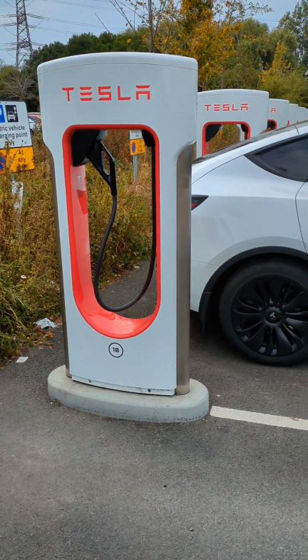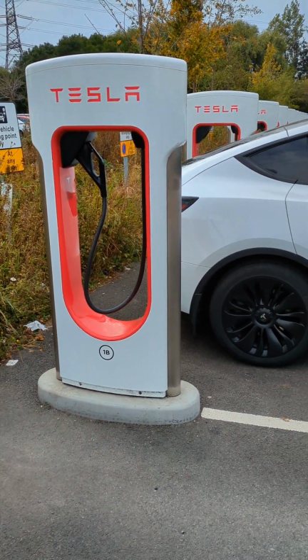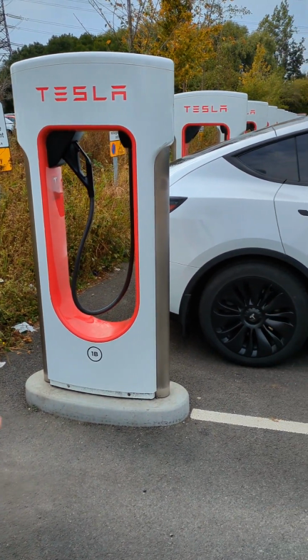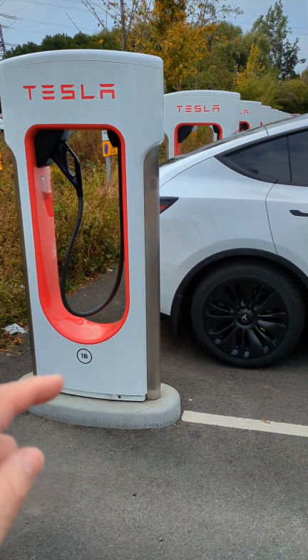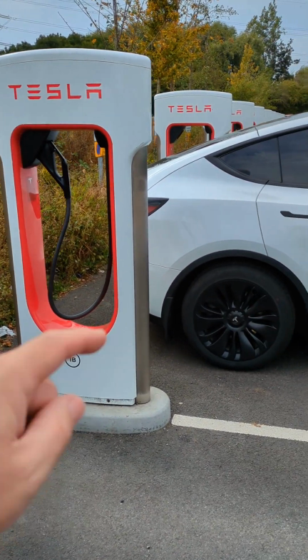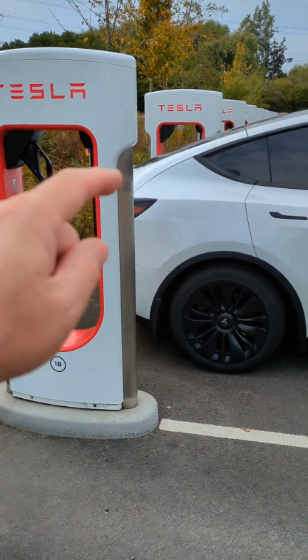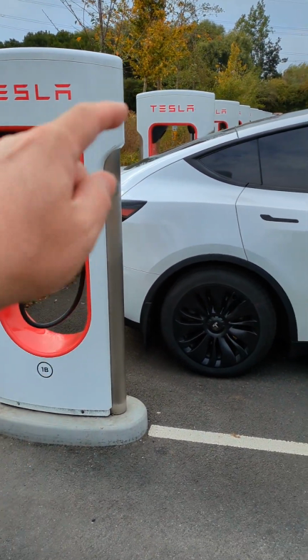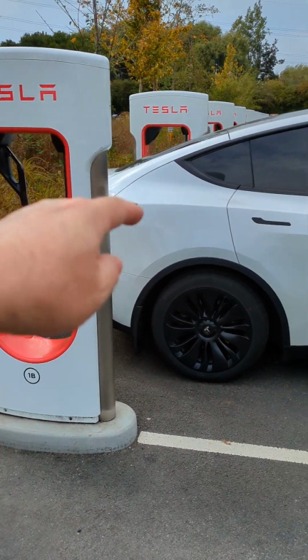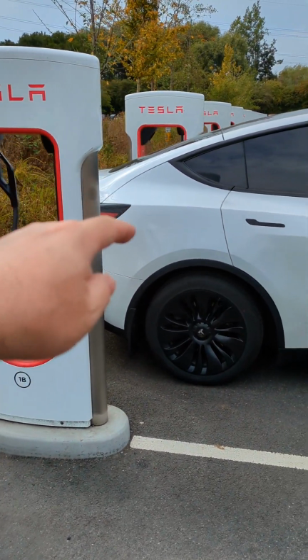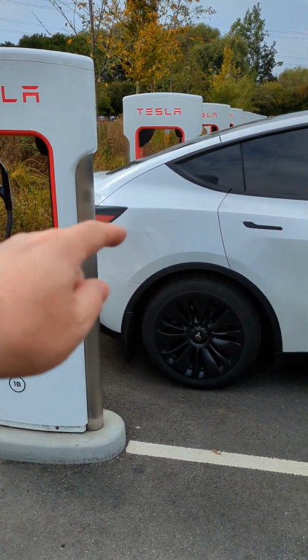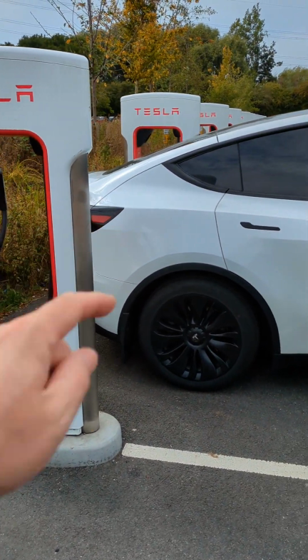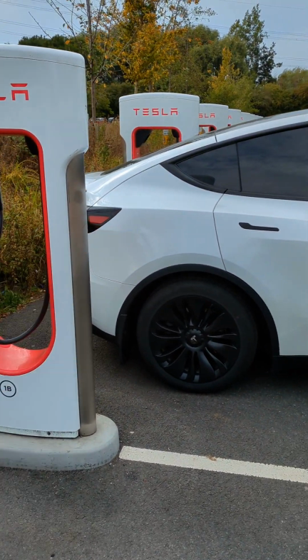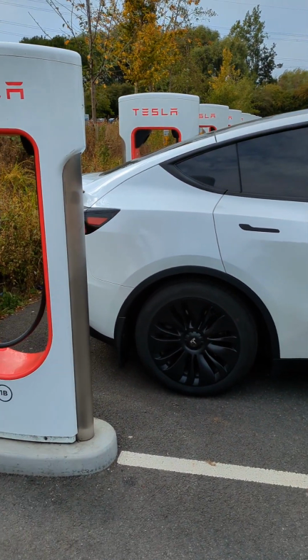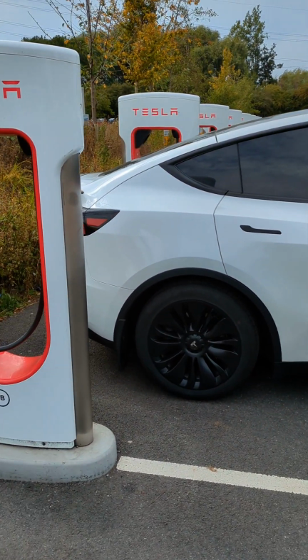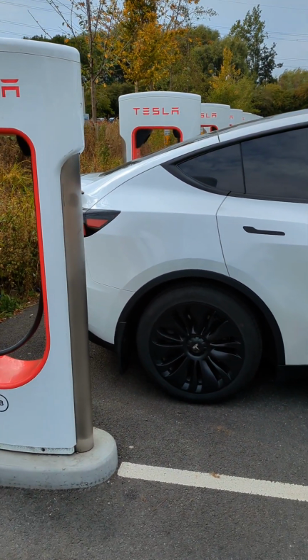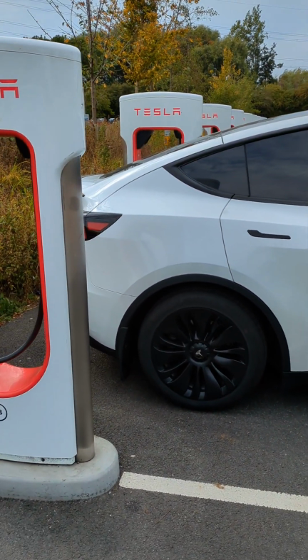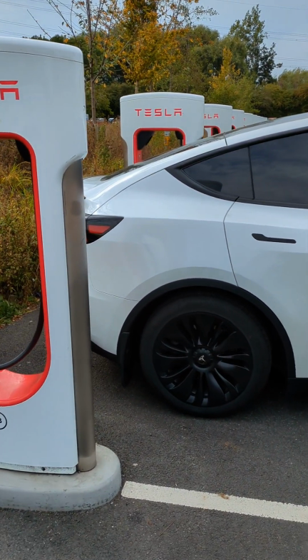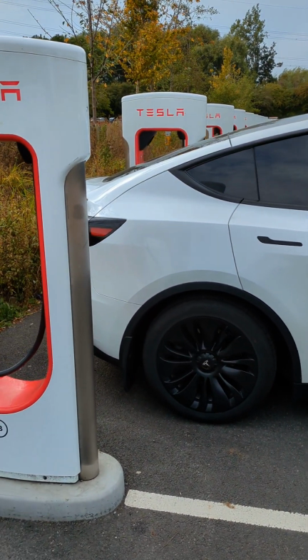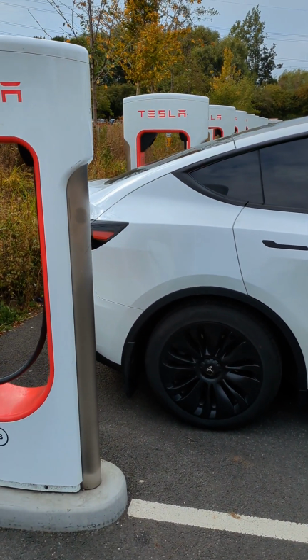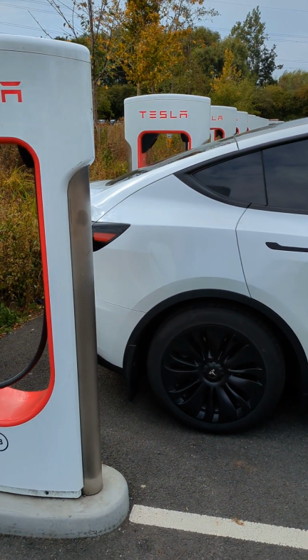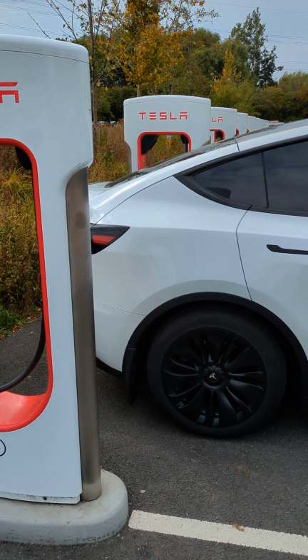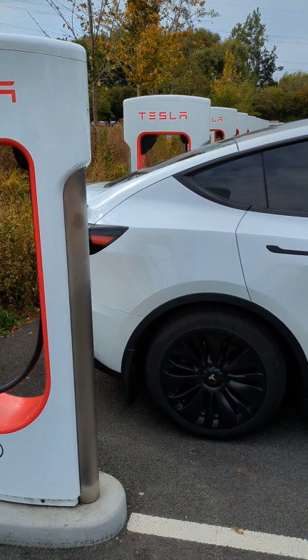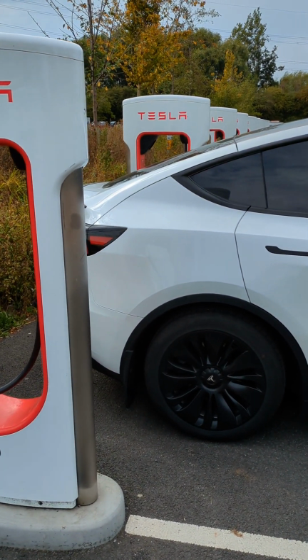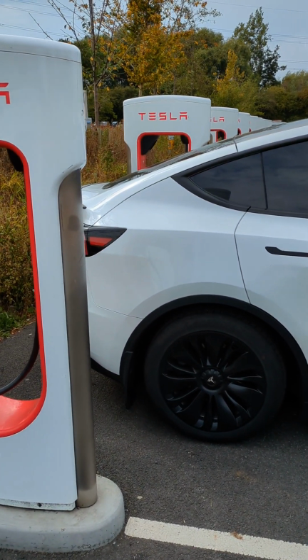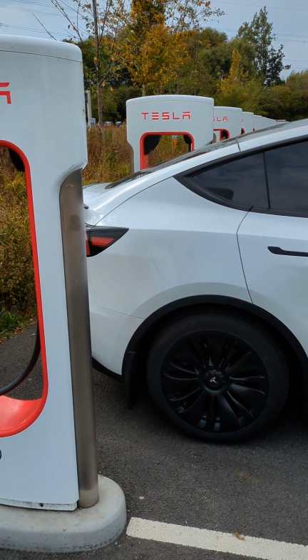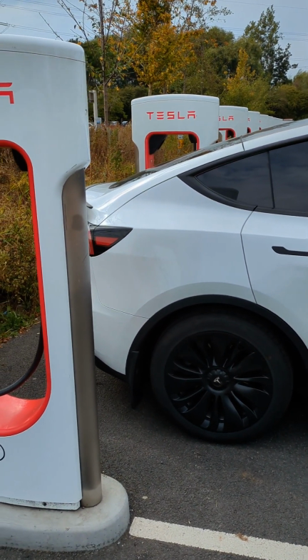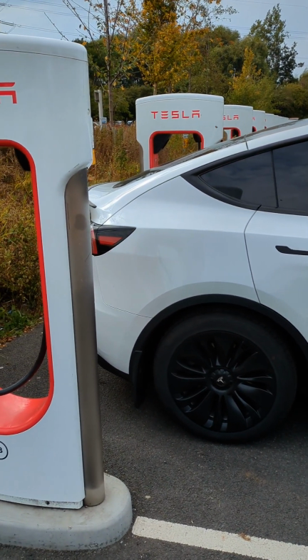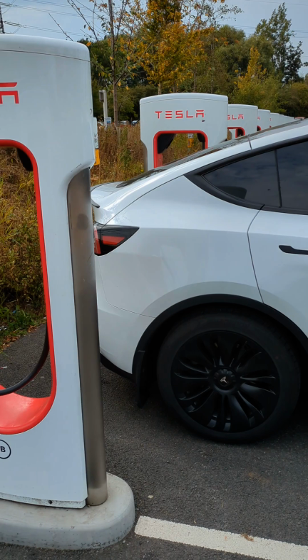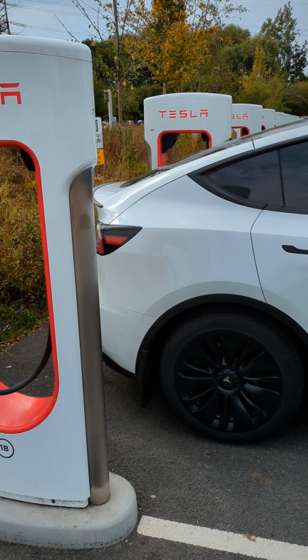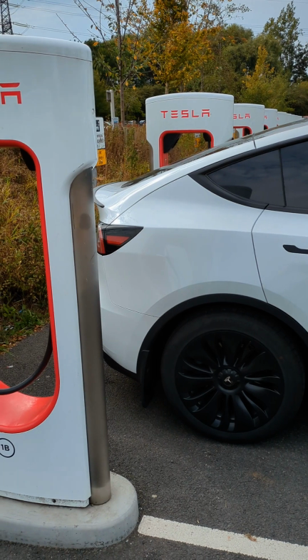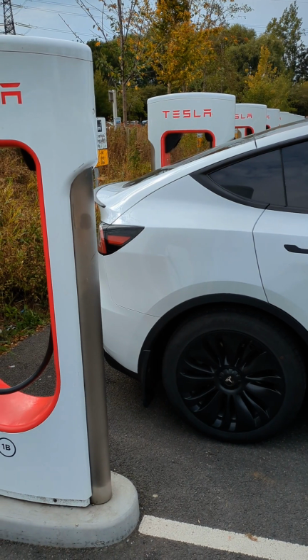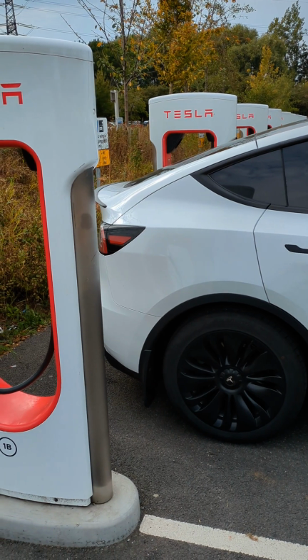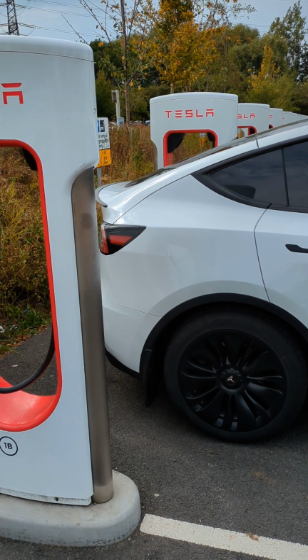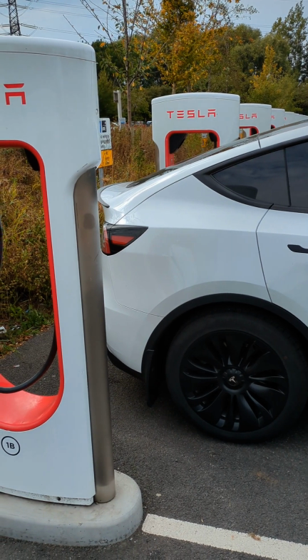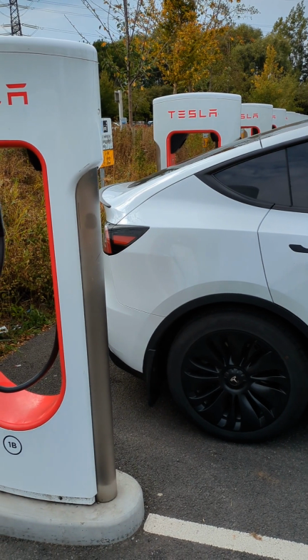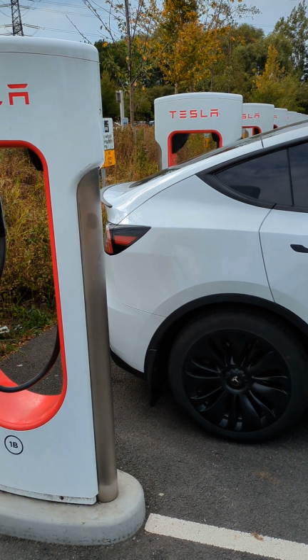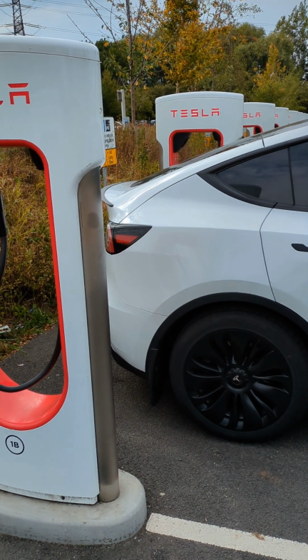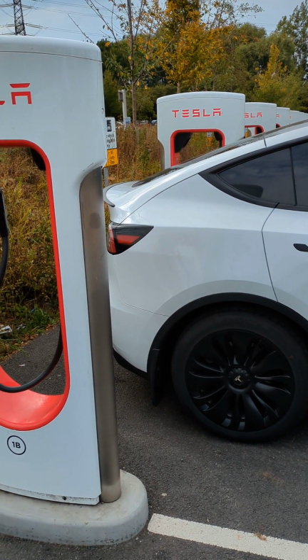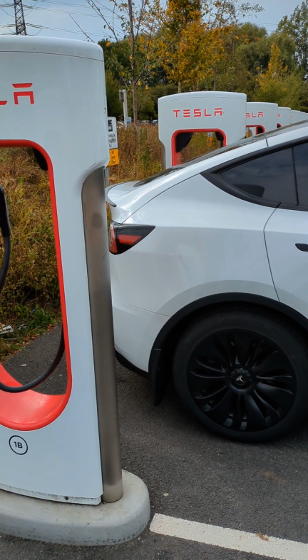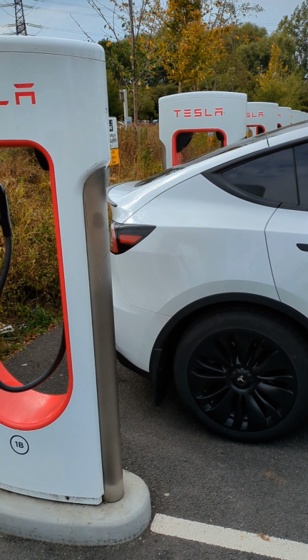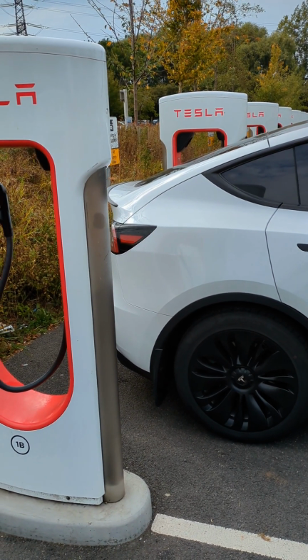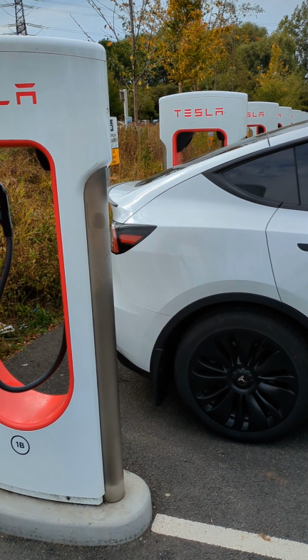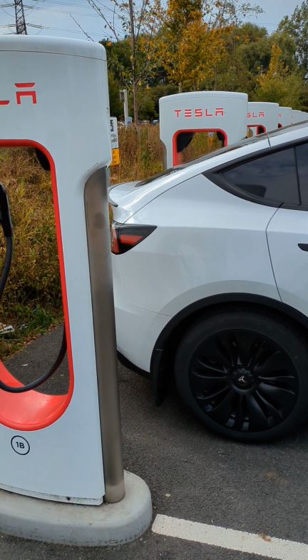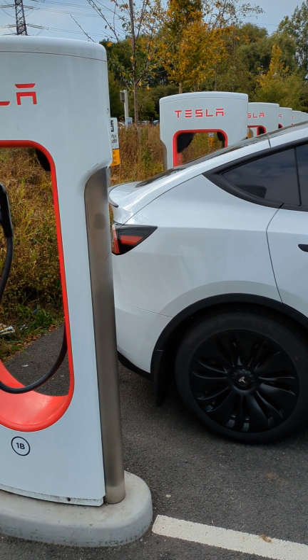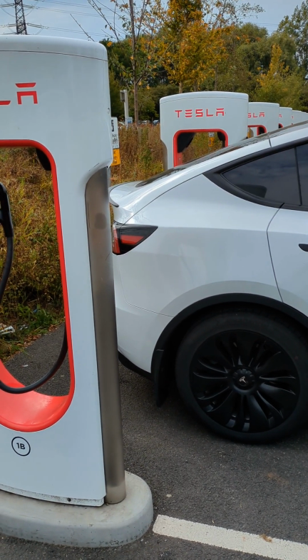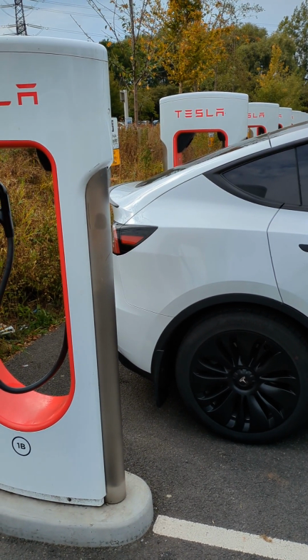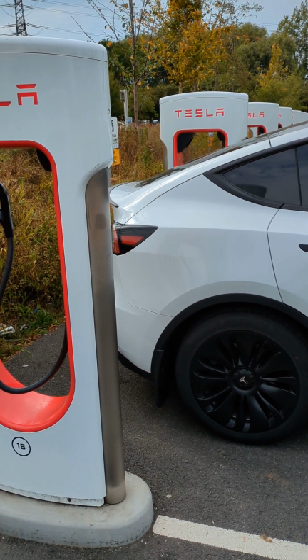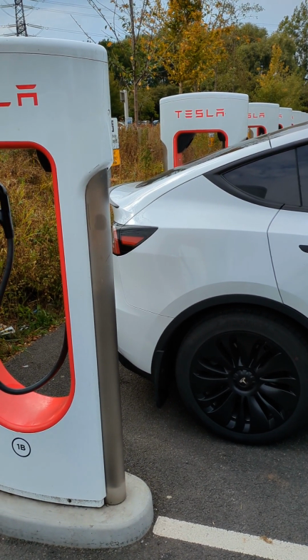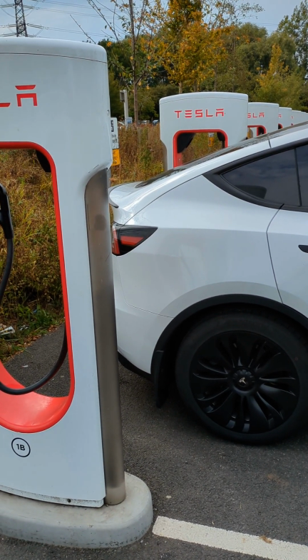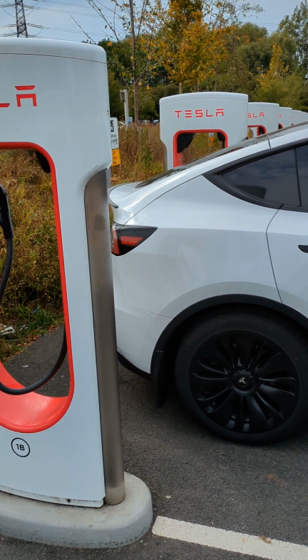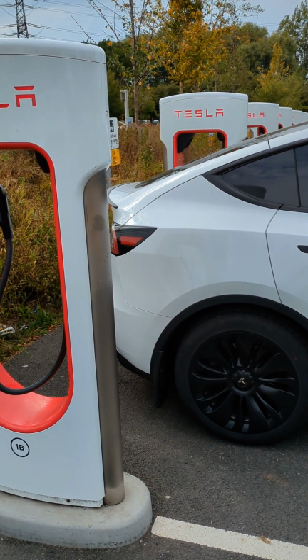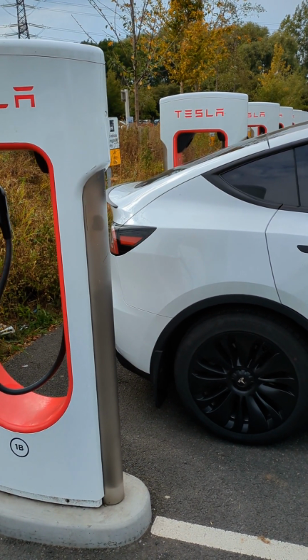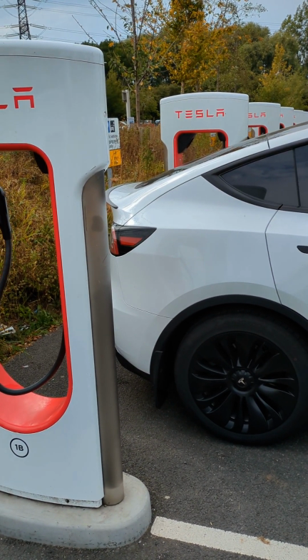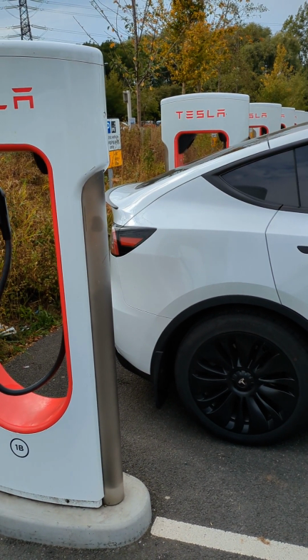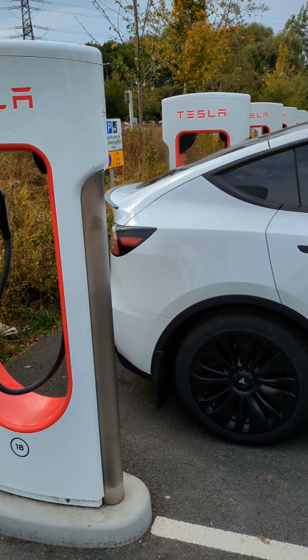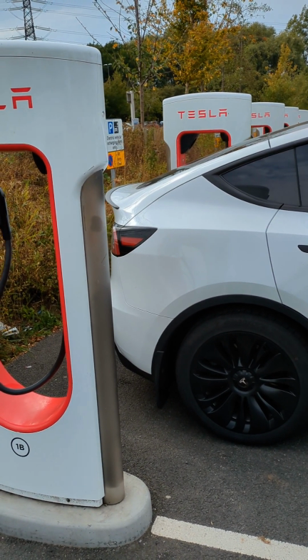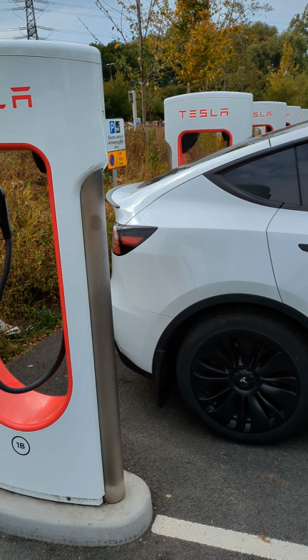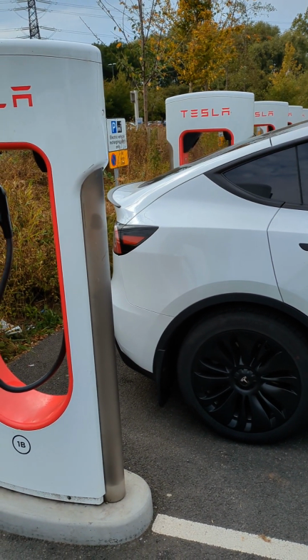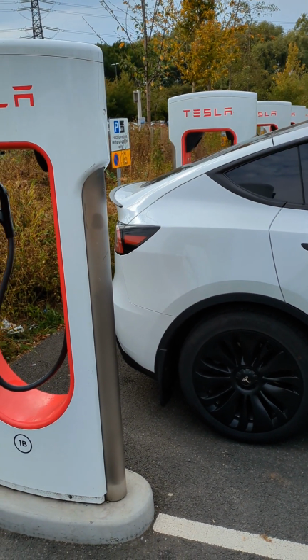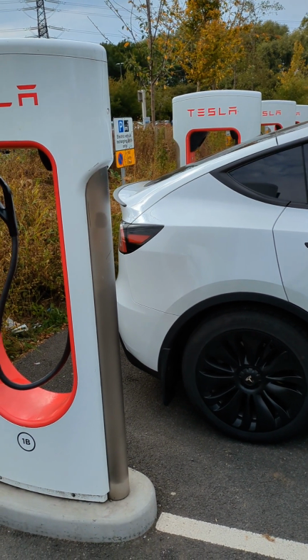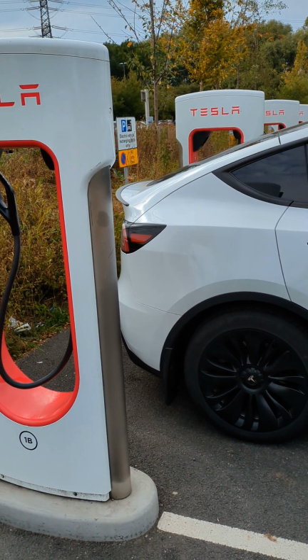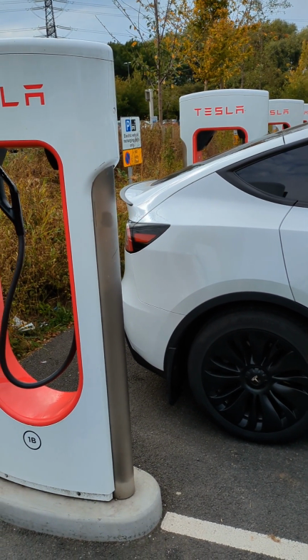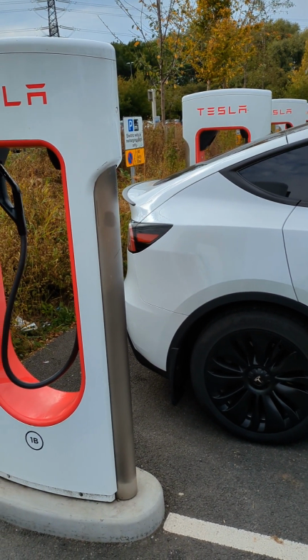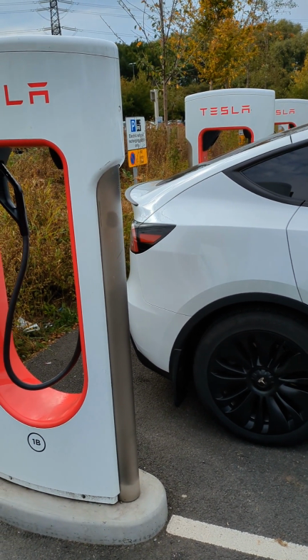So I've moved to the next bay, and again after a few minutes — a bit more this time, maybe 10 minutes — the charging has stopped.